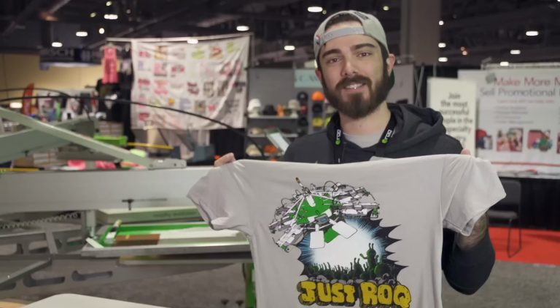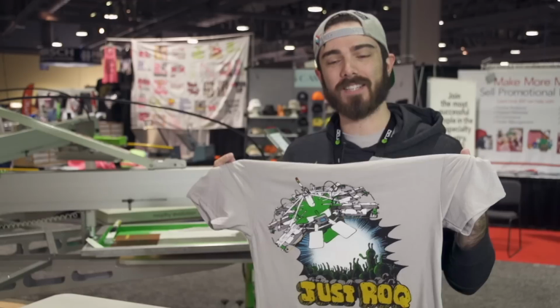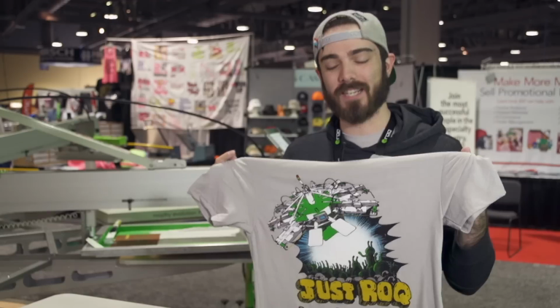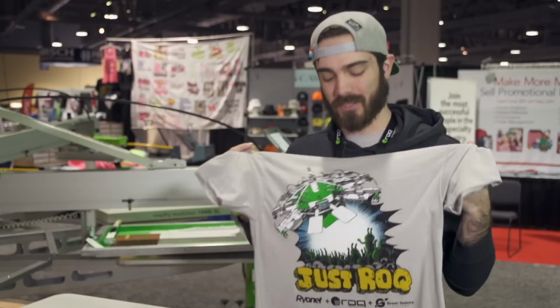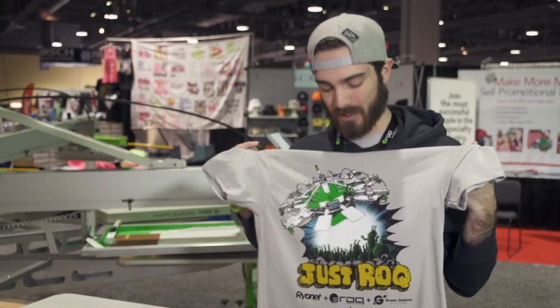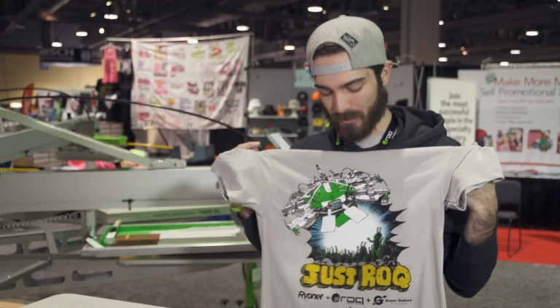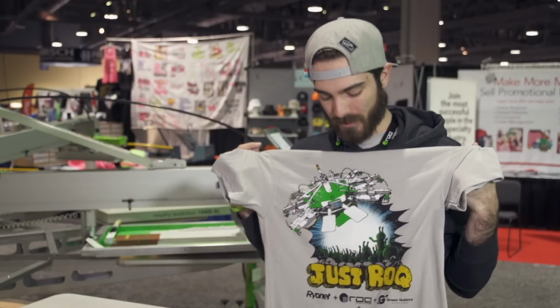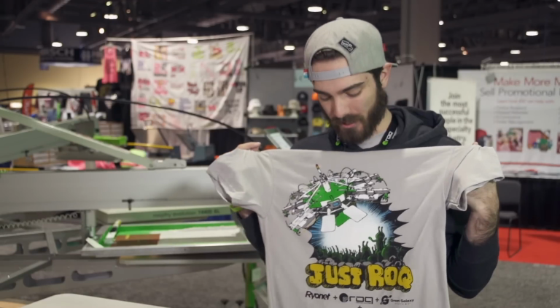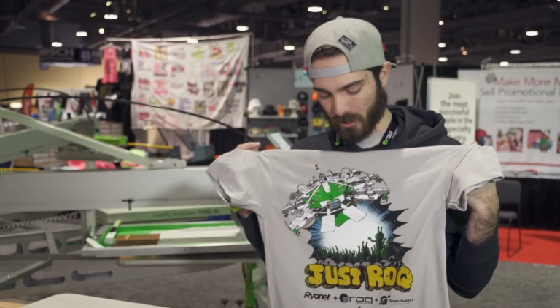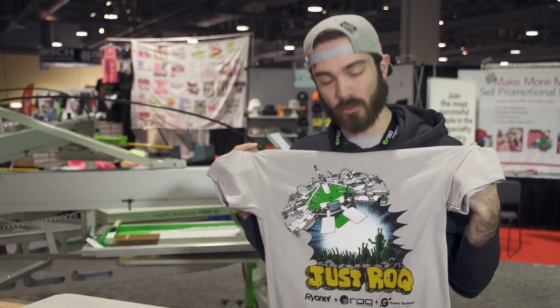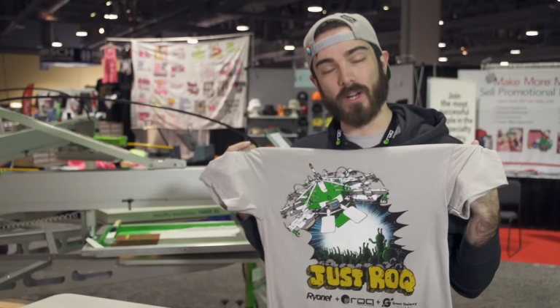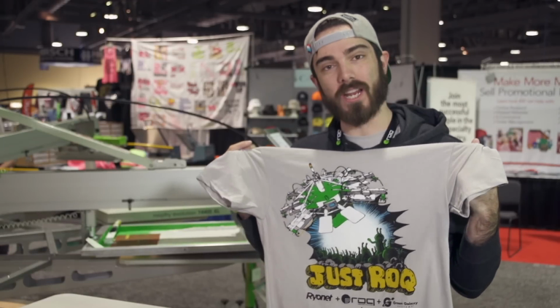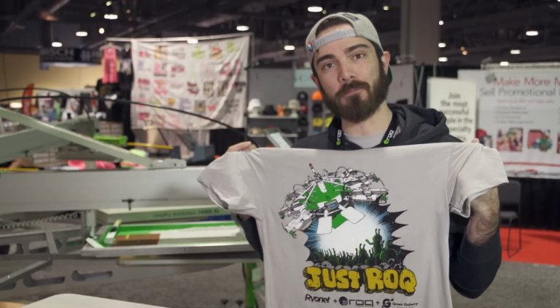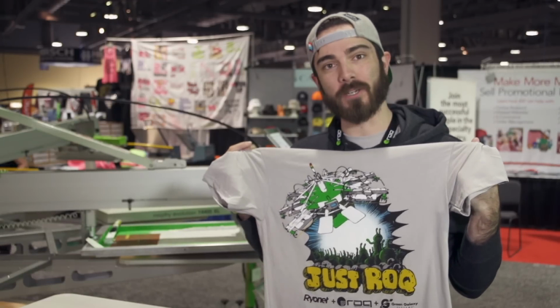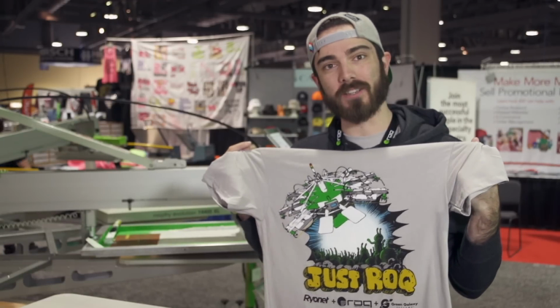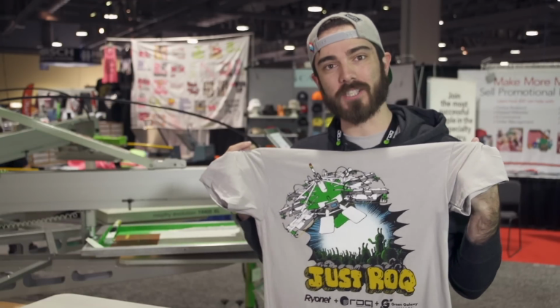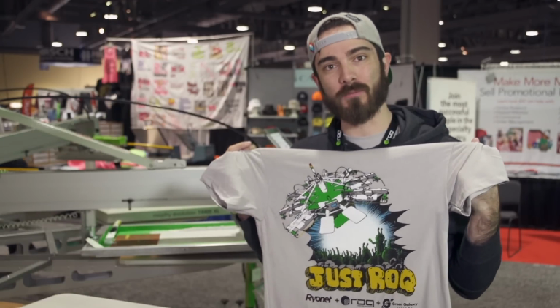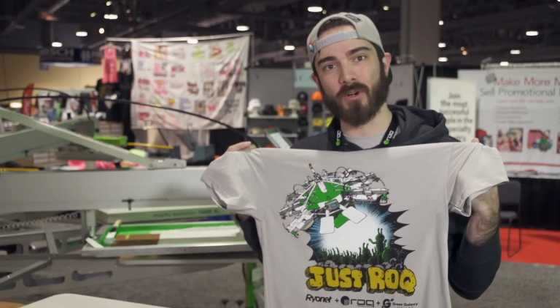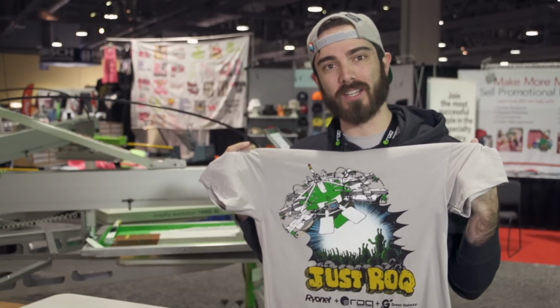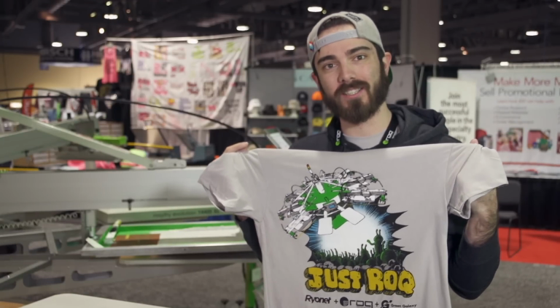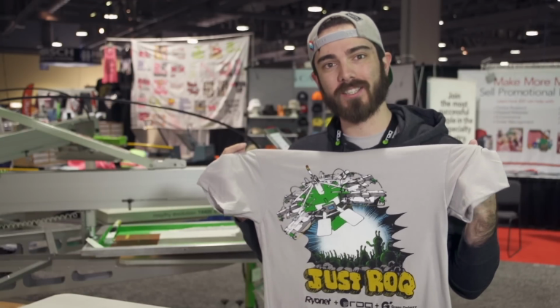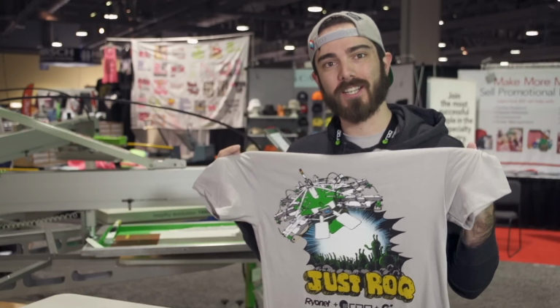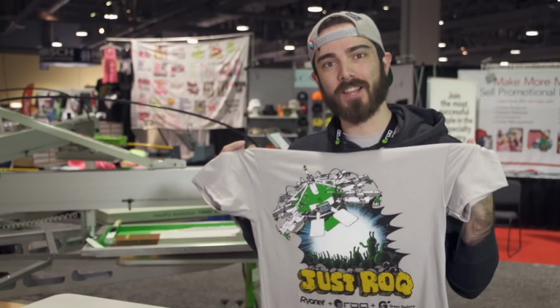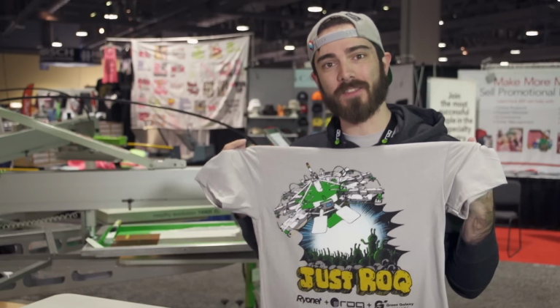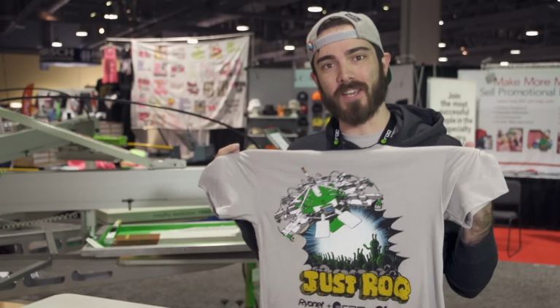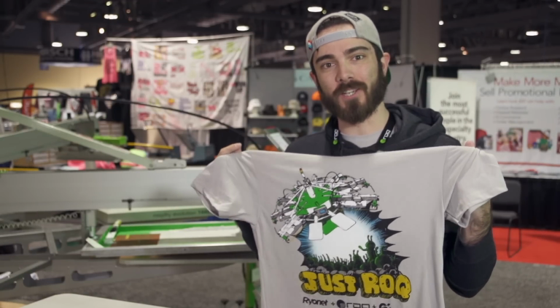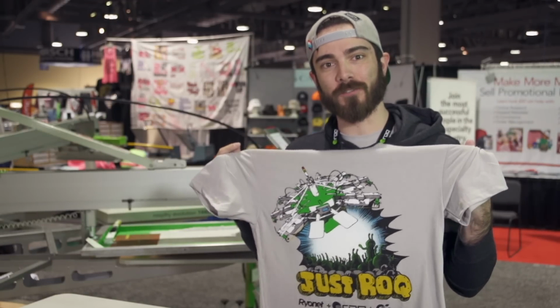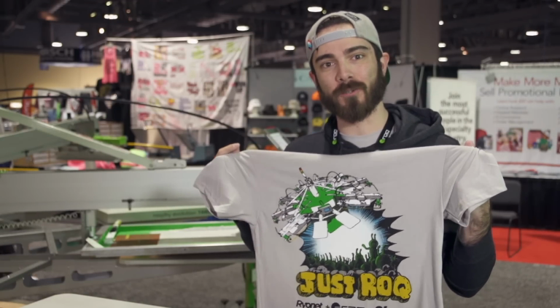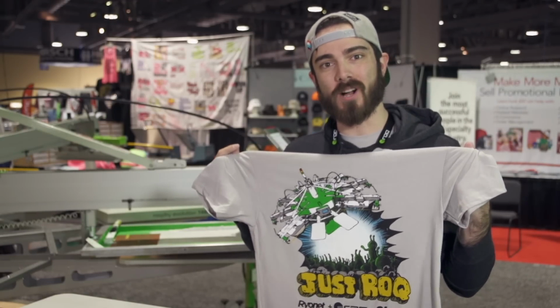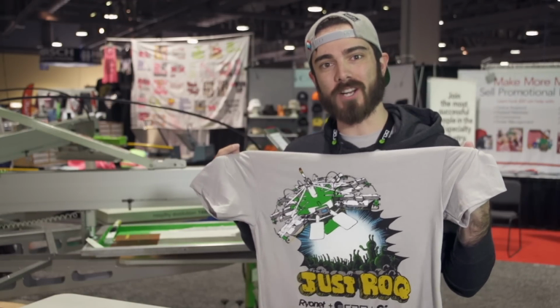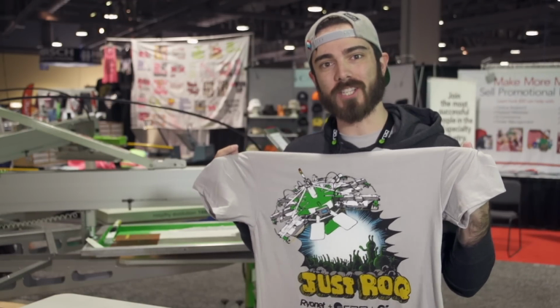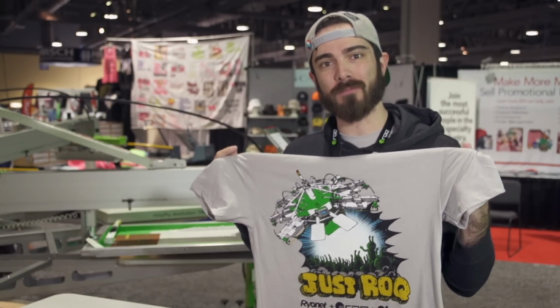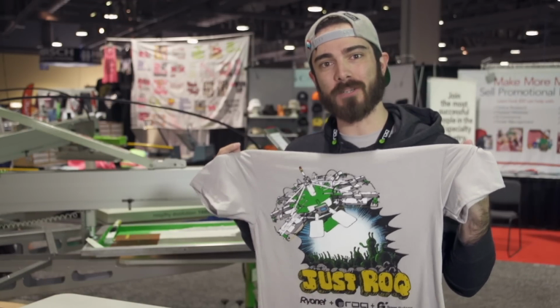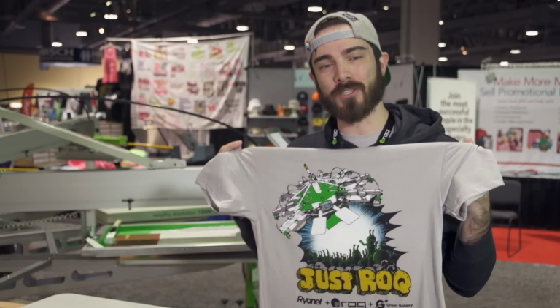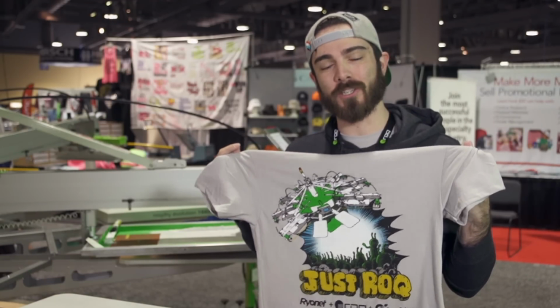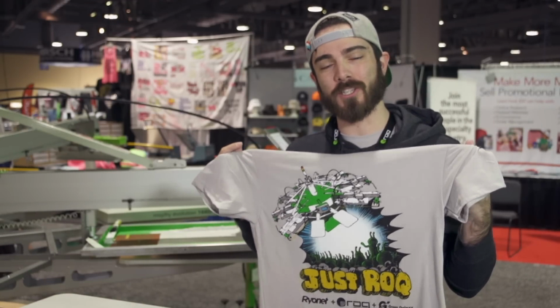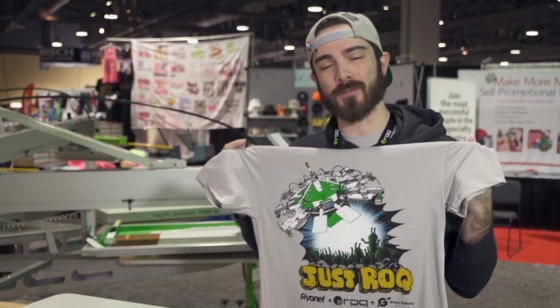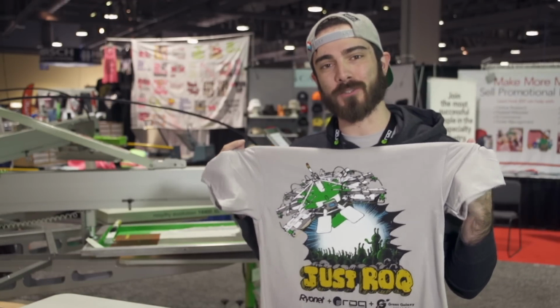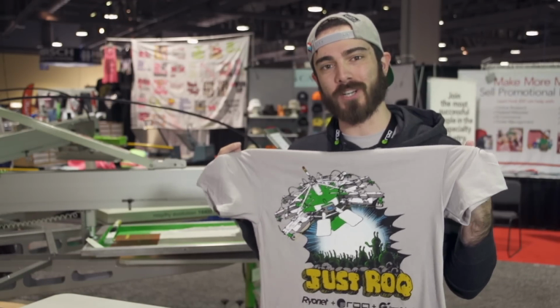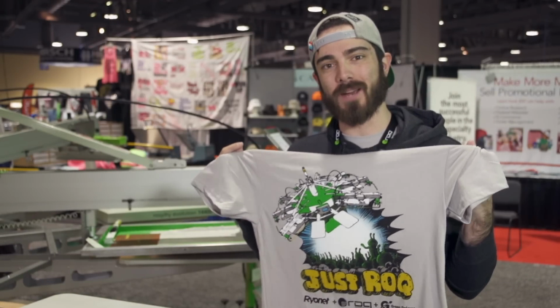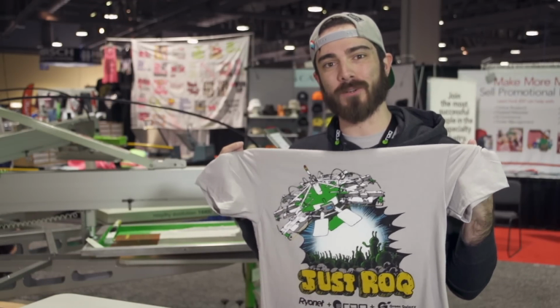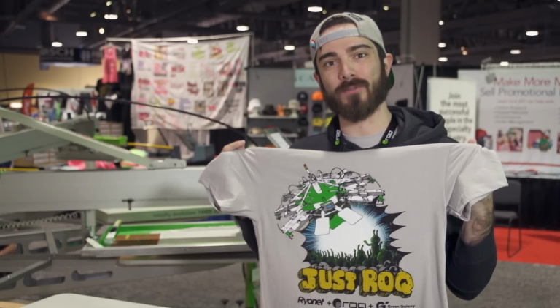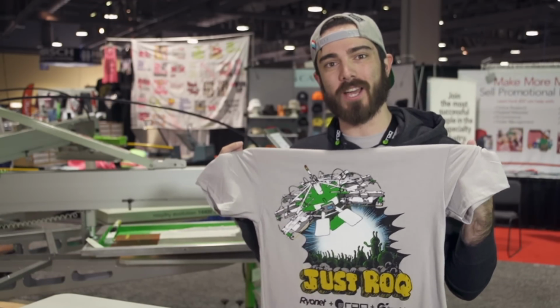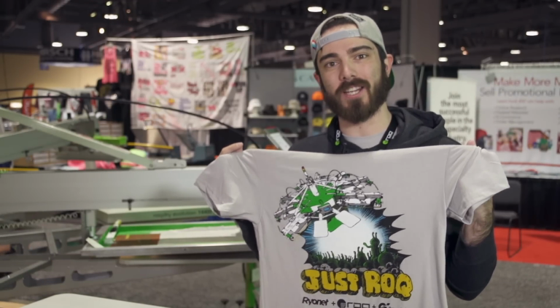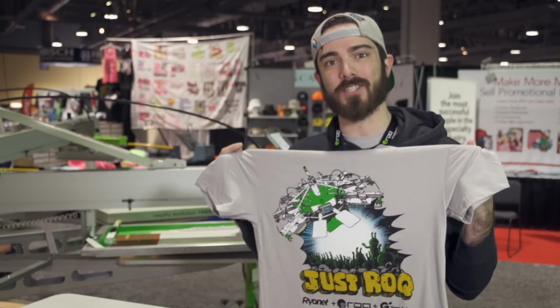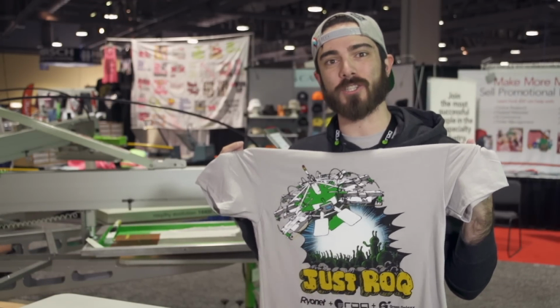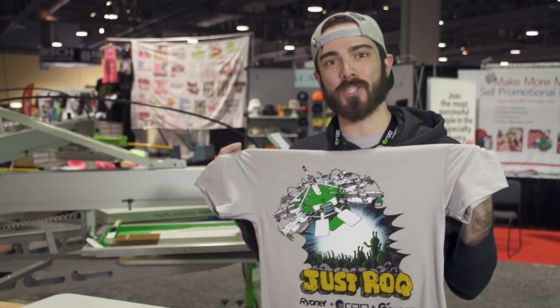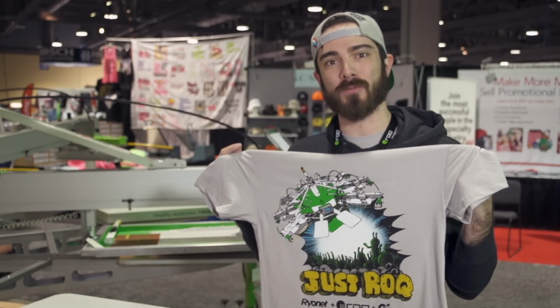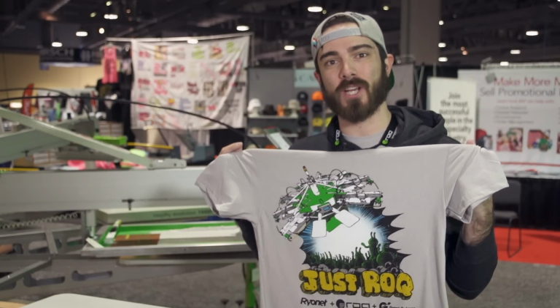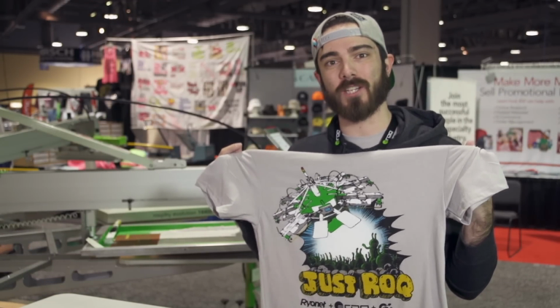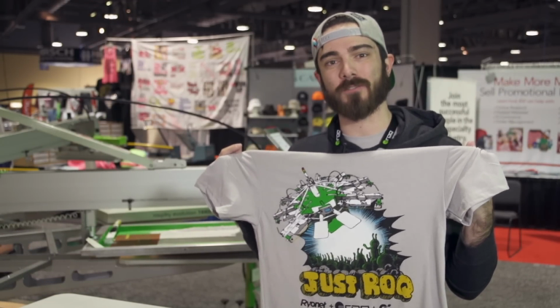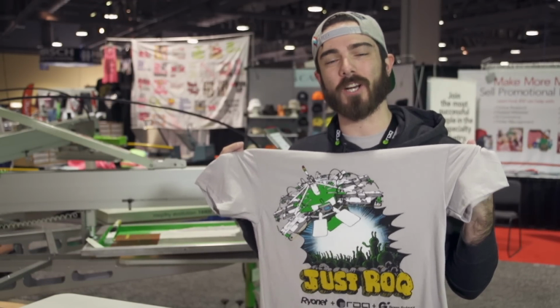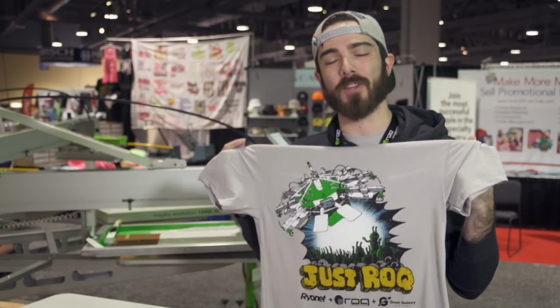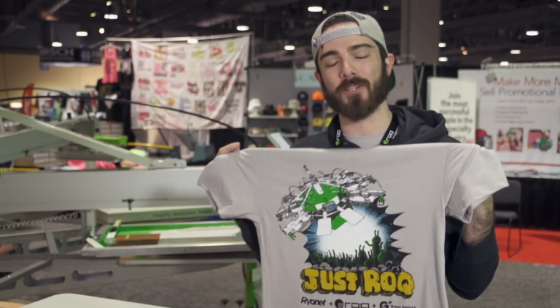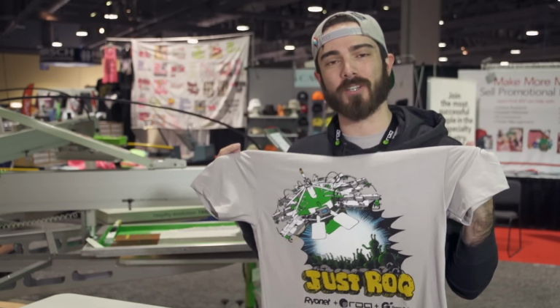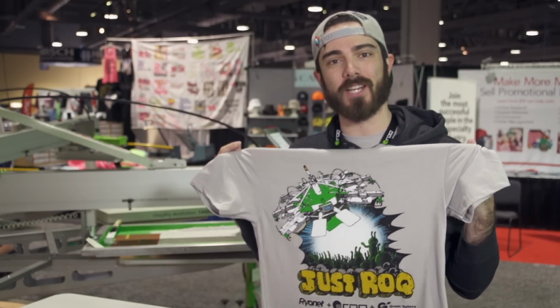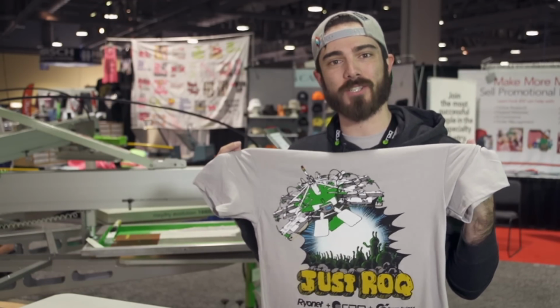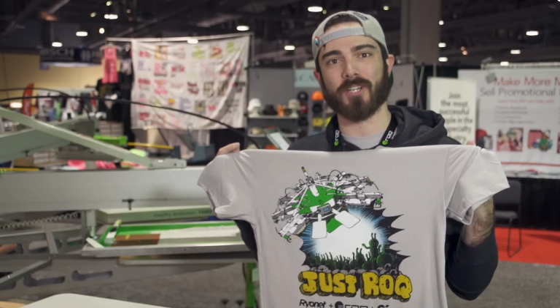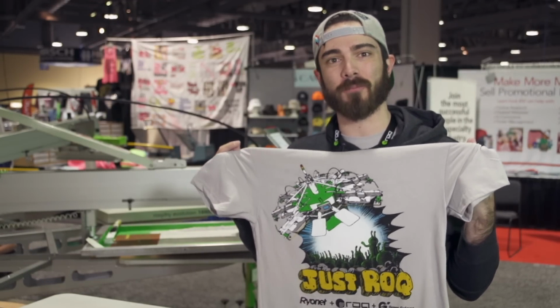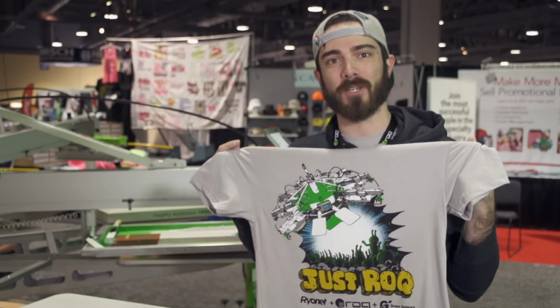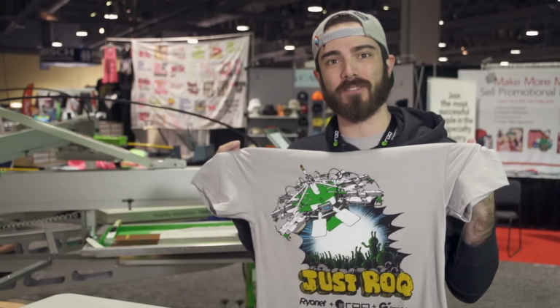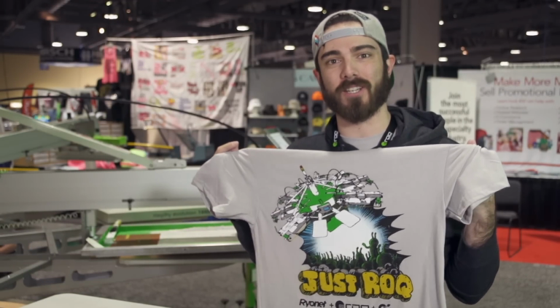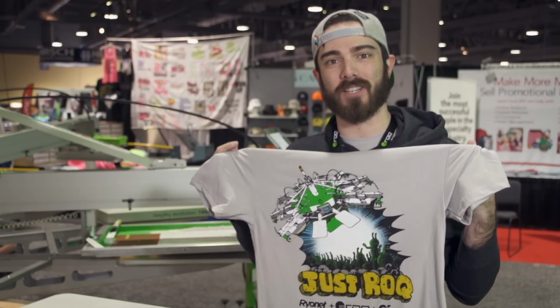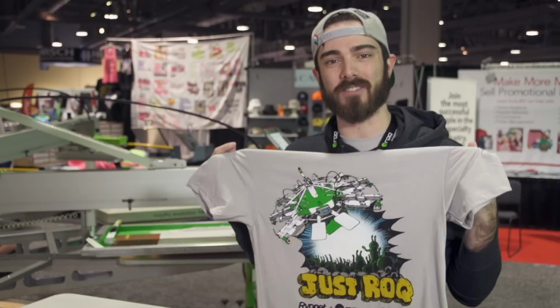As you can see, we've got a great print this morning. Thank you for watching — be sure to subscribe to Ryan's YouTube channel for other great screen printing videos.